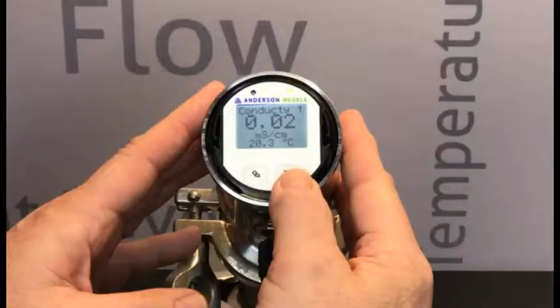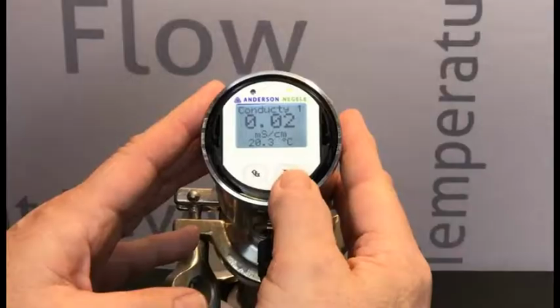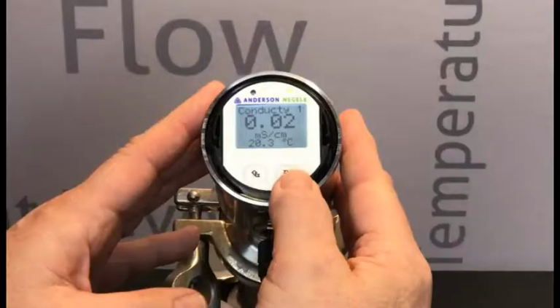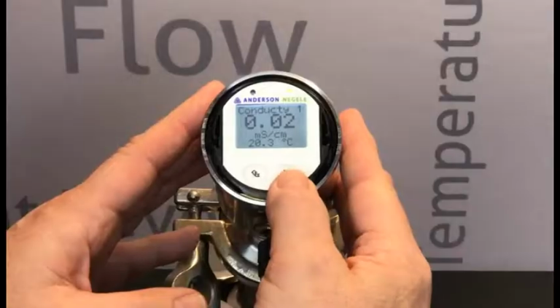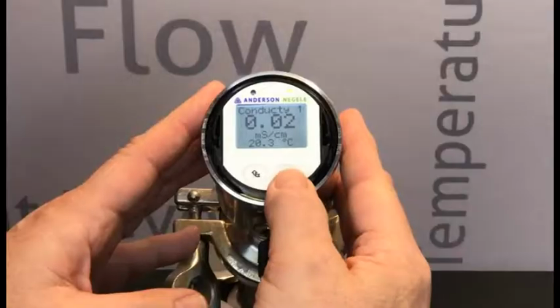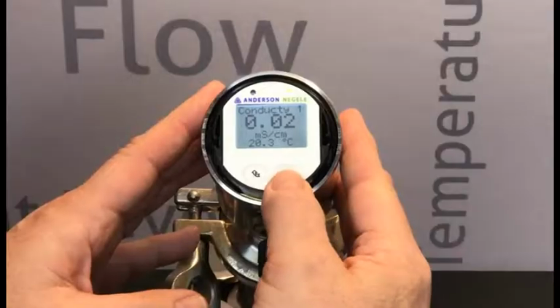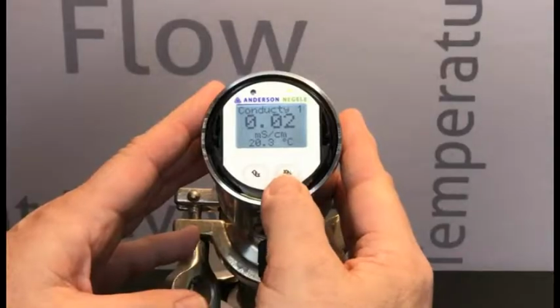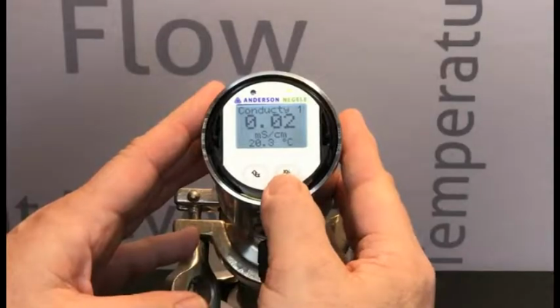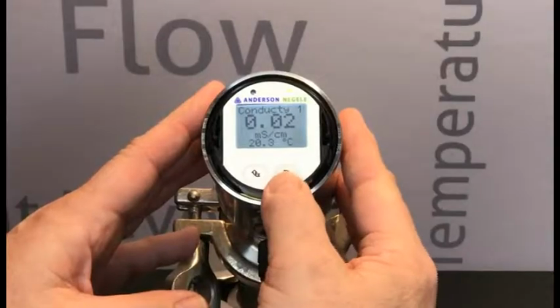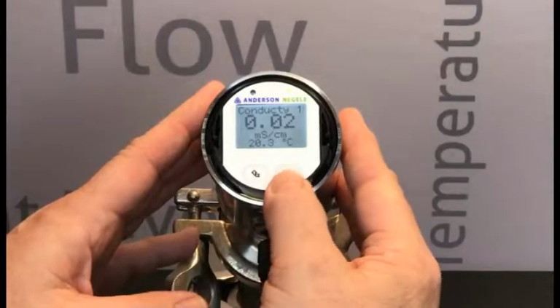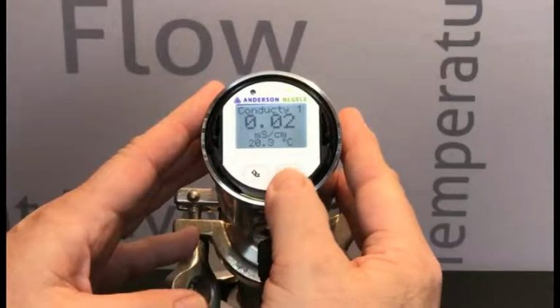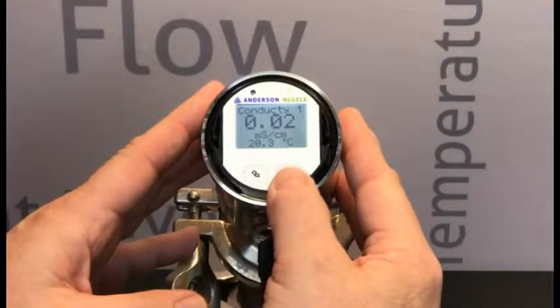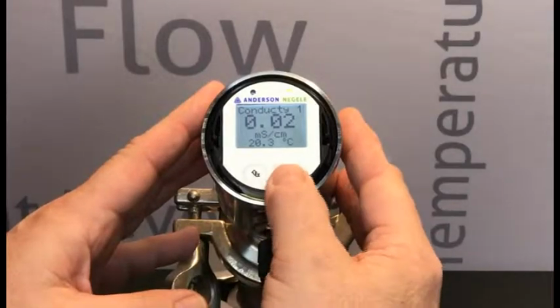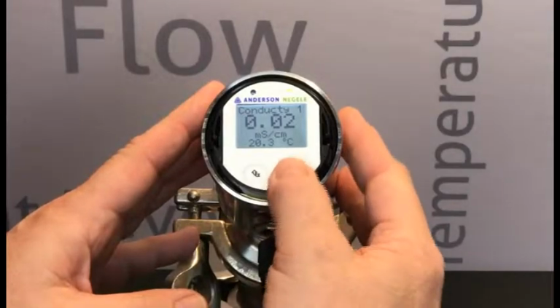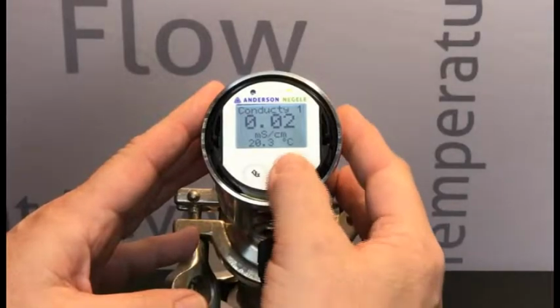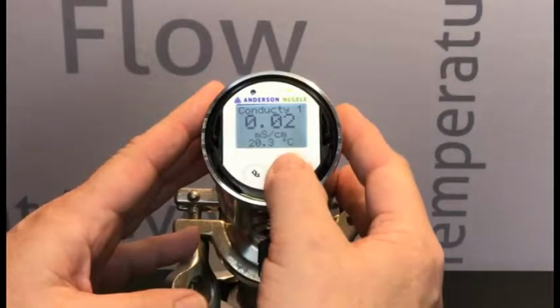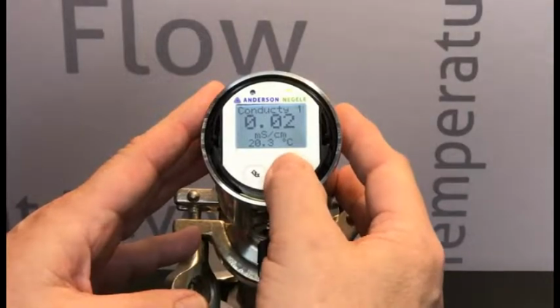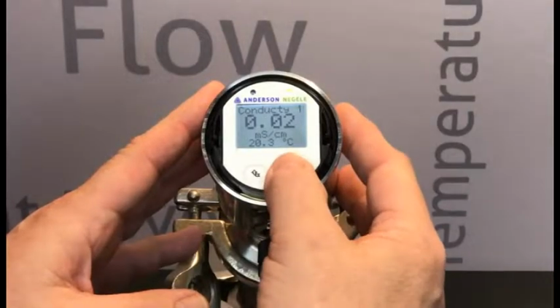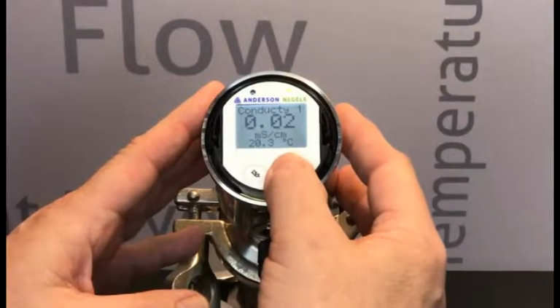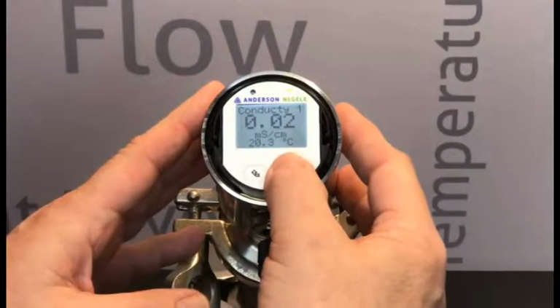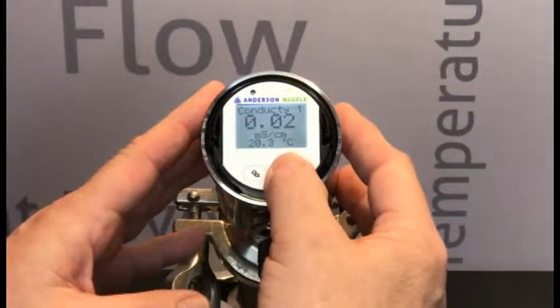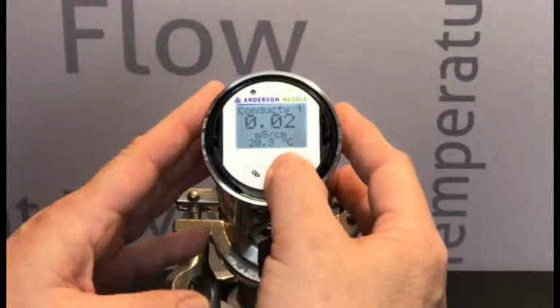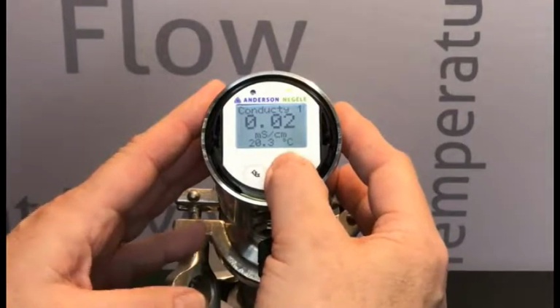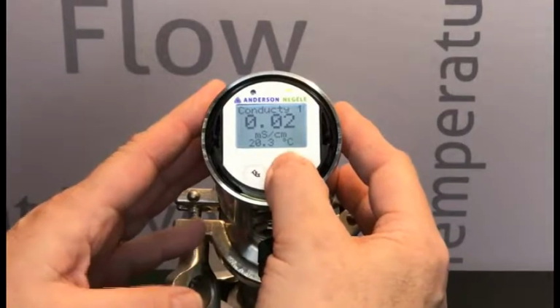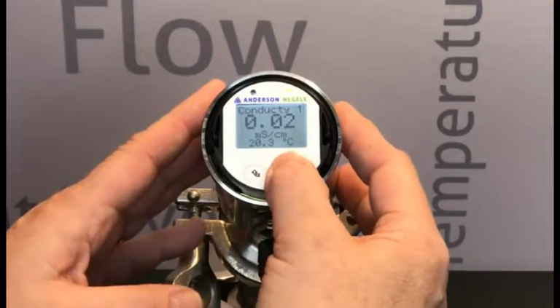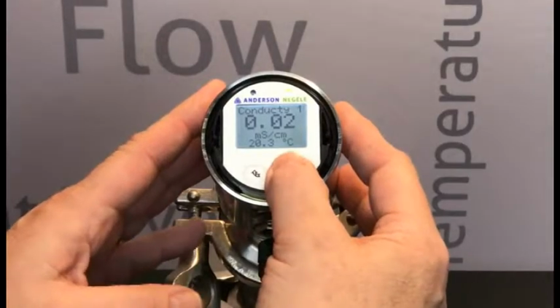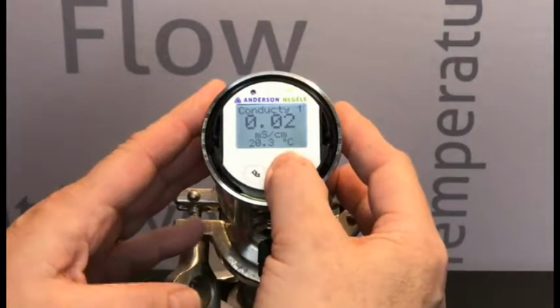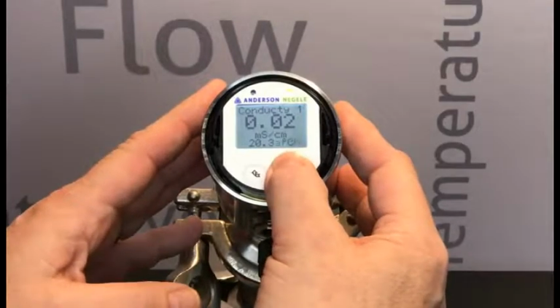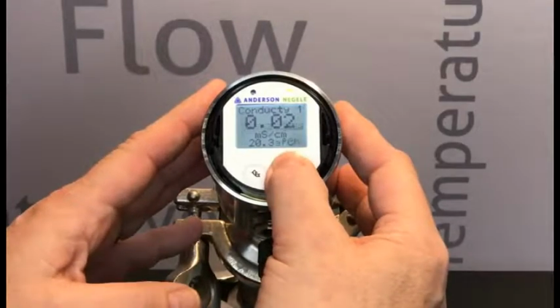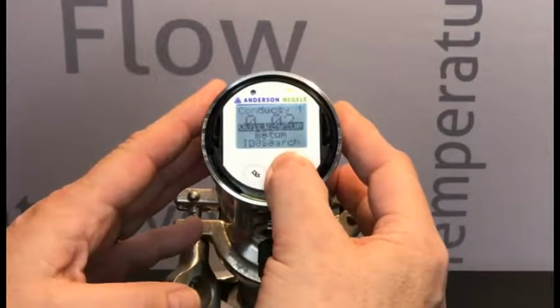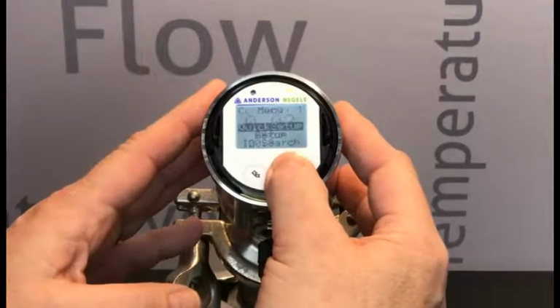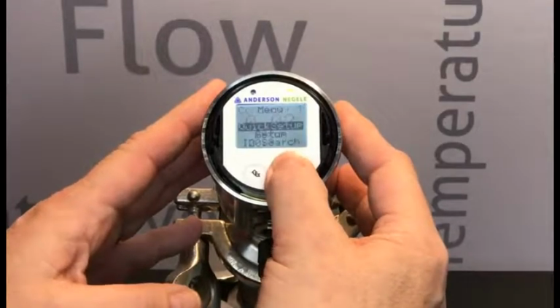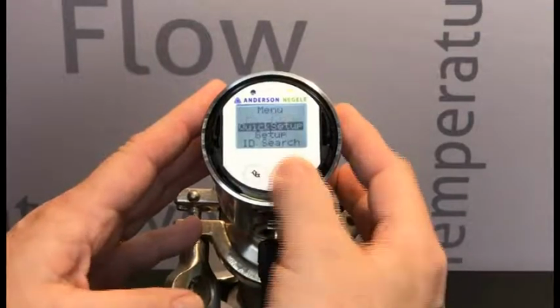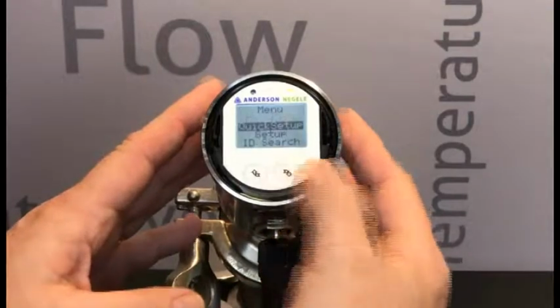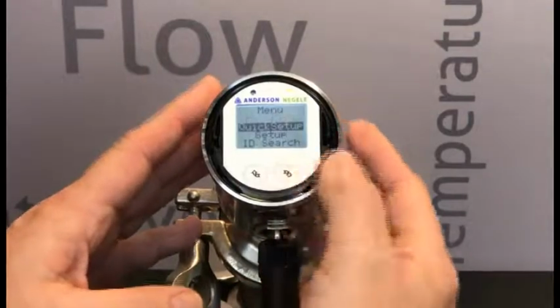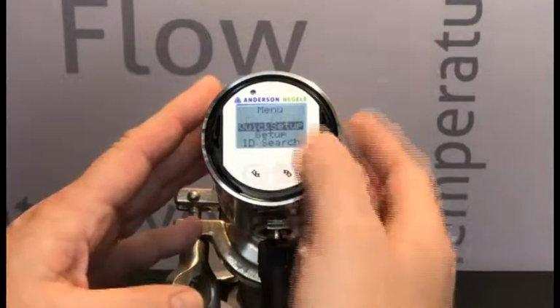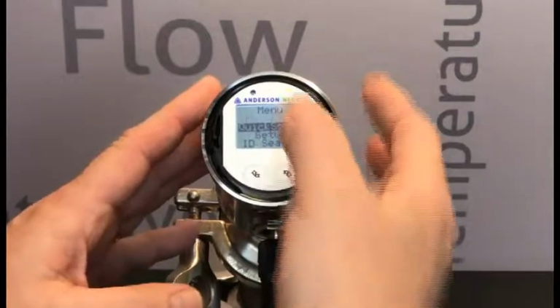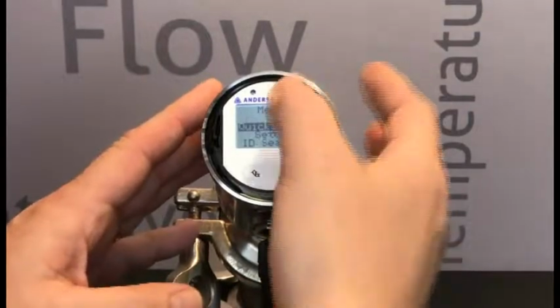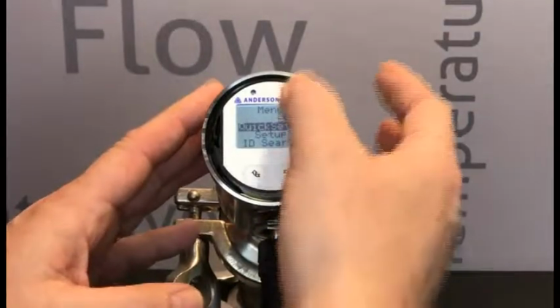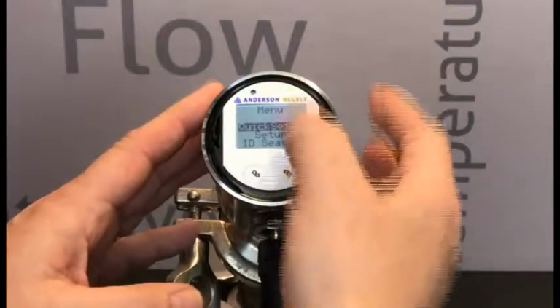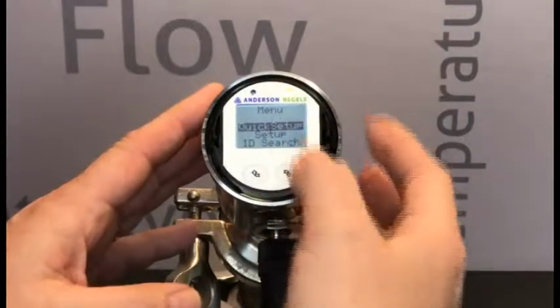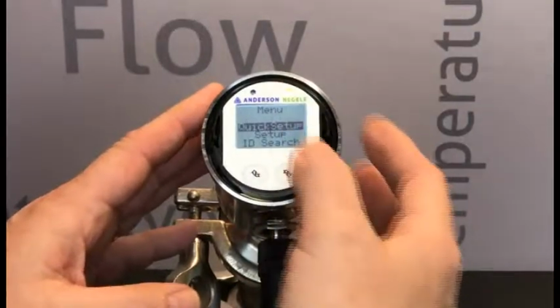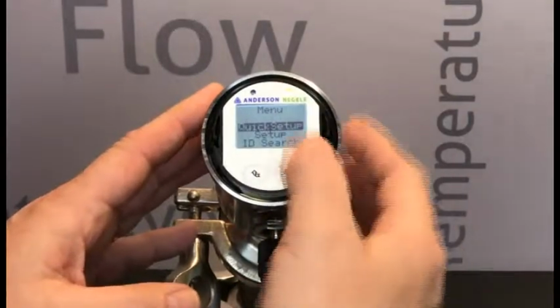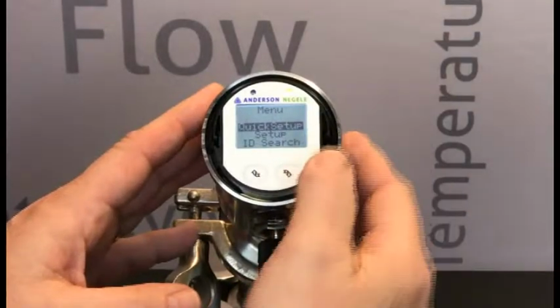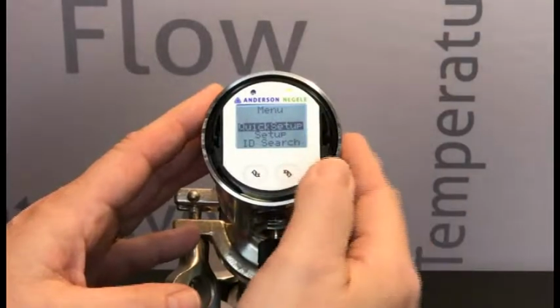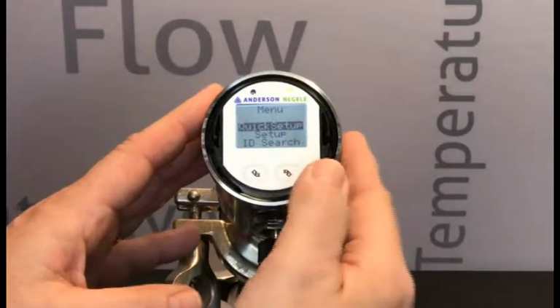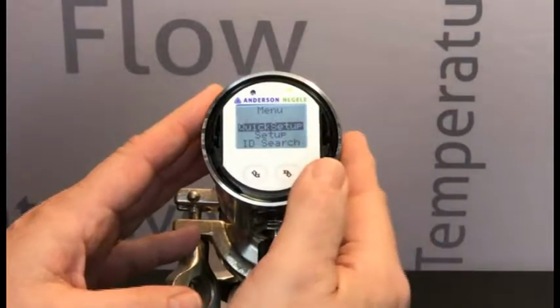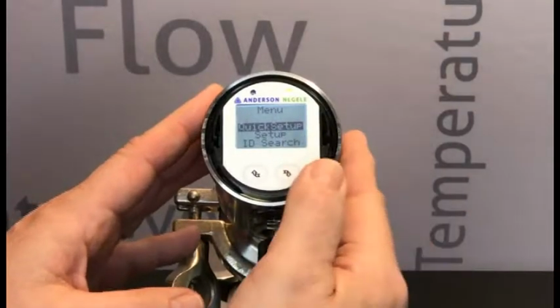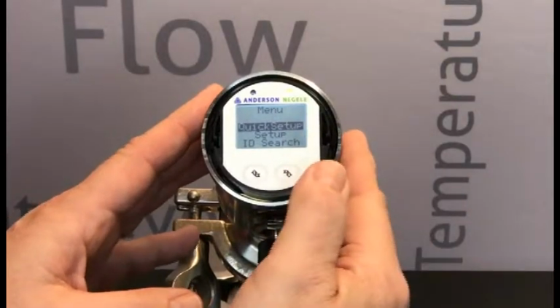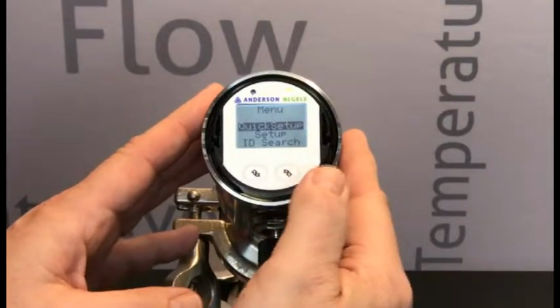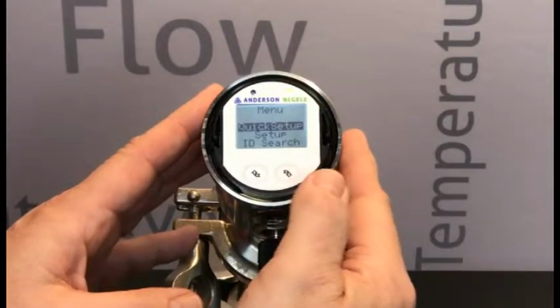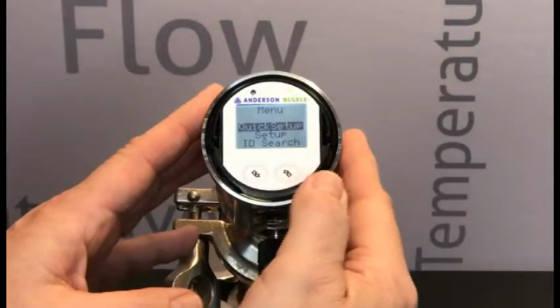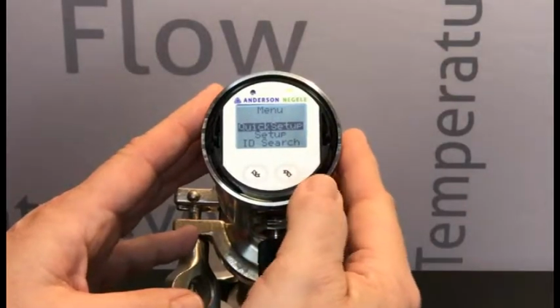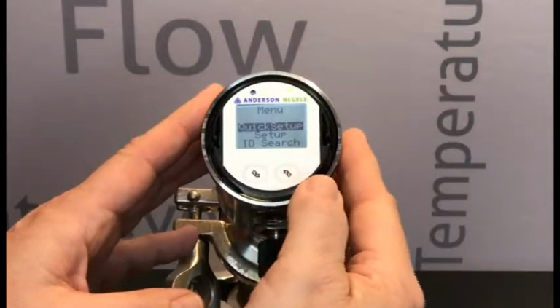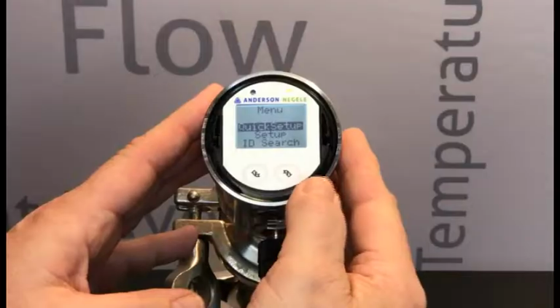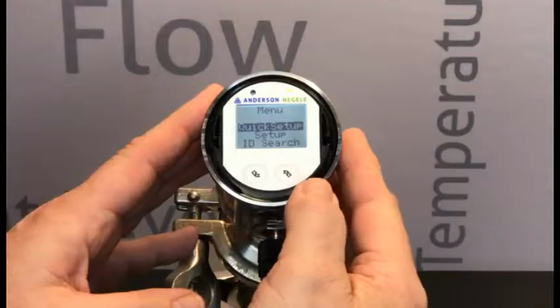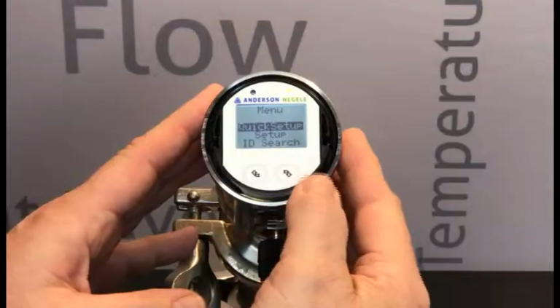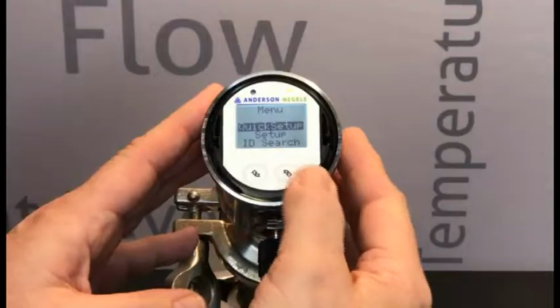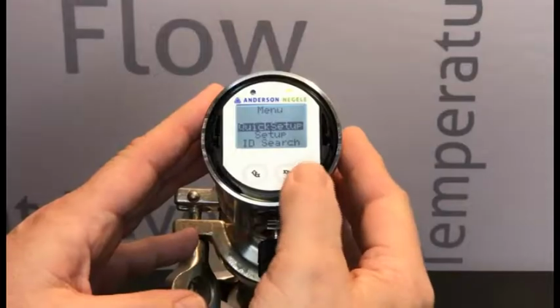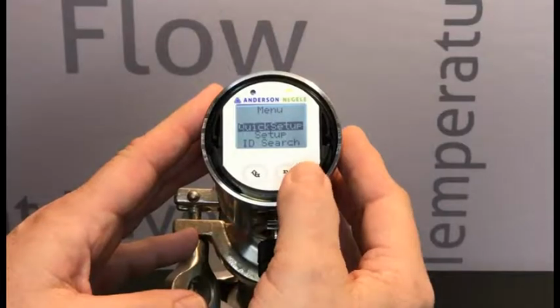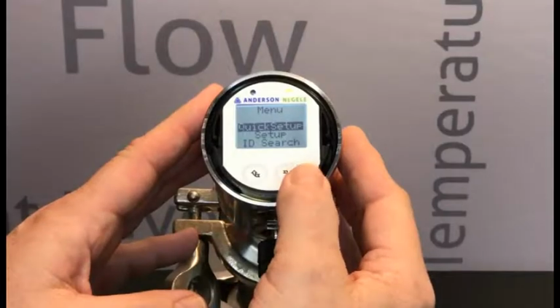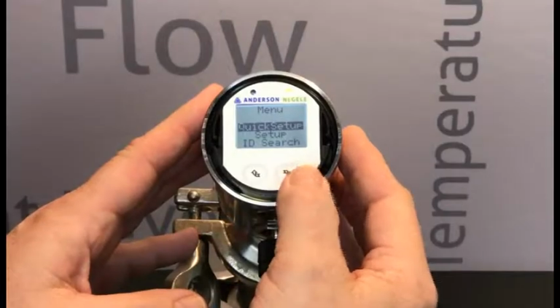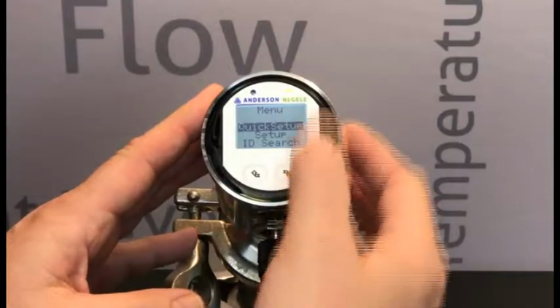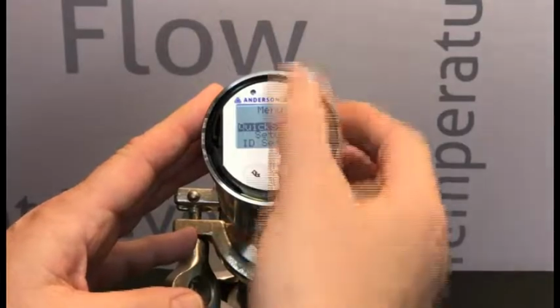To first get into the program menu, we're going to long press the right-hand button, which takes us to the programming menu.